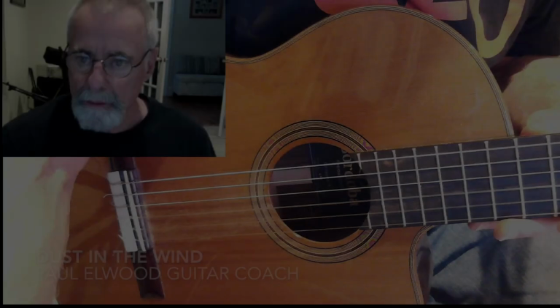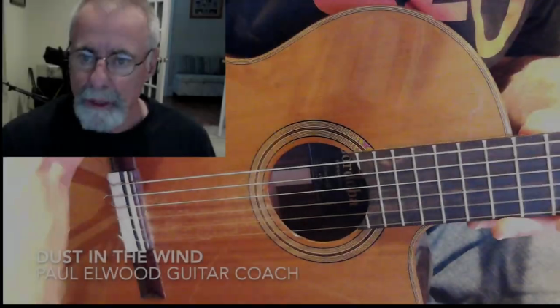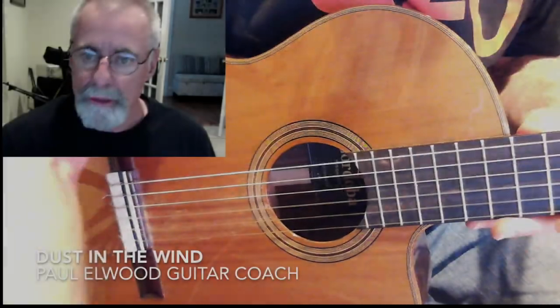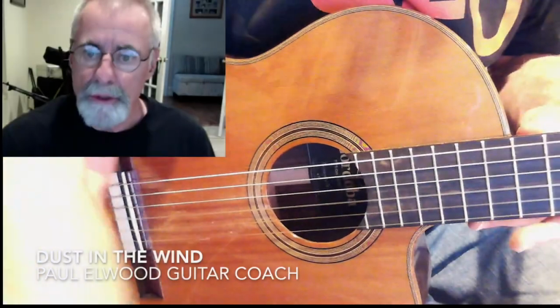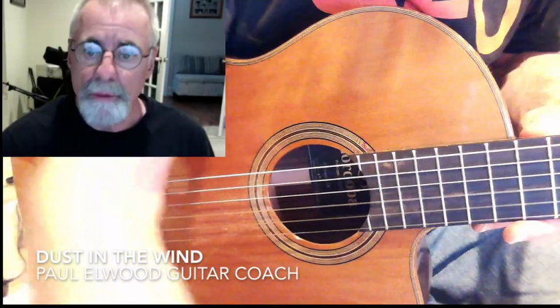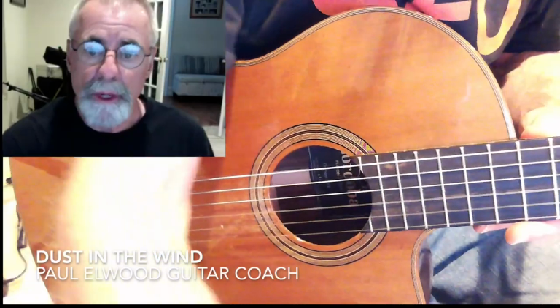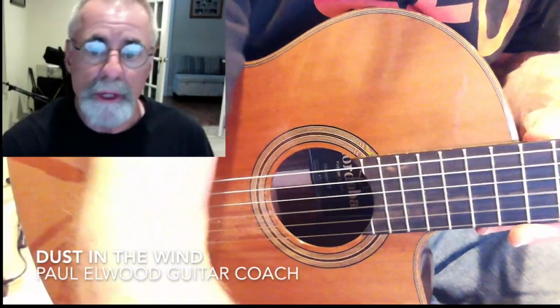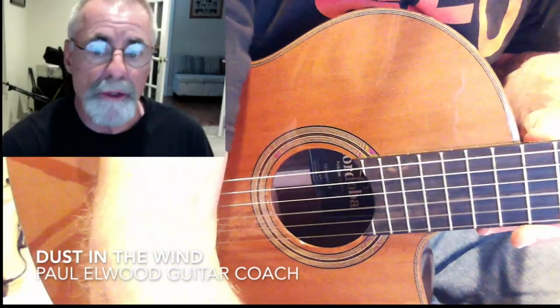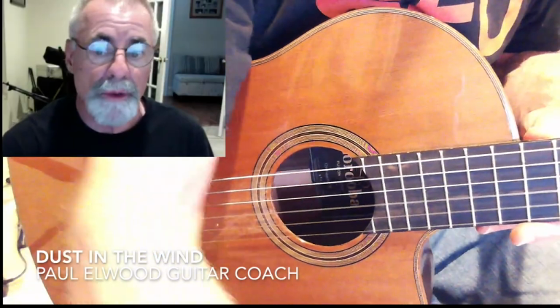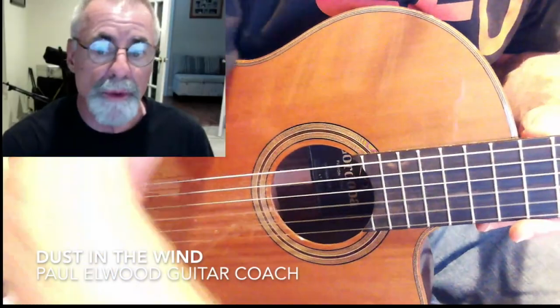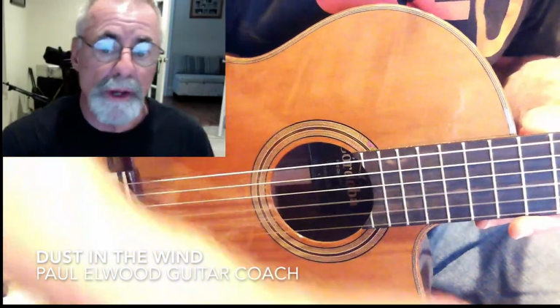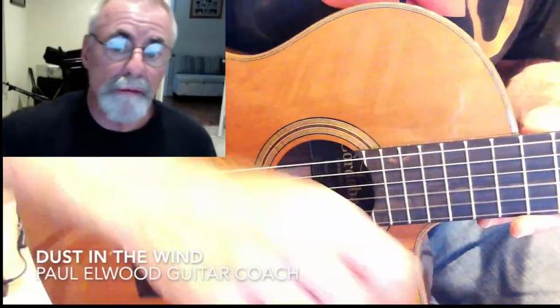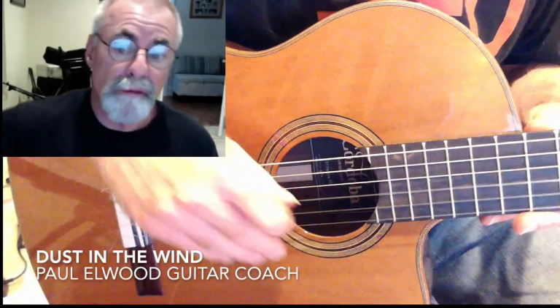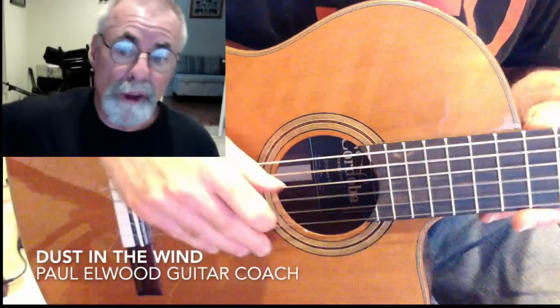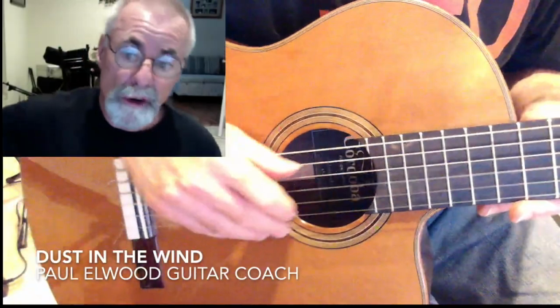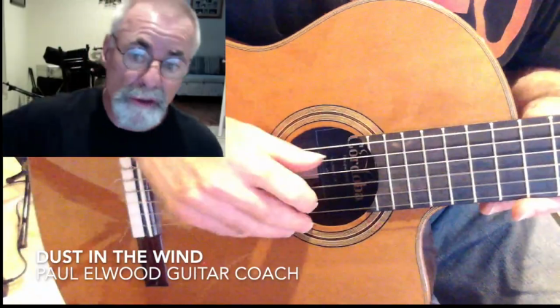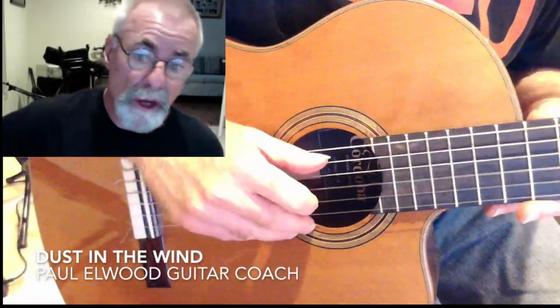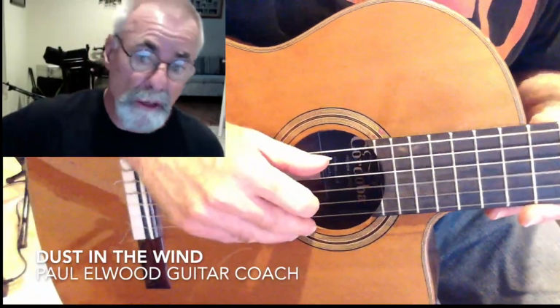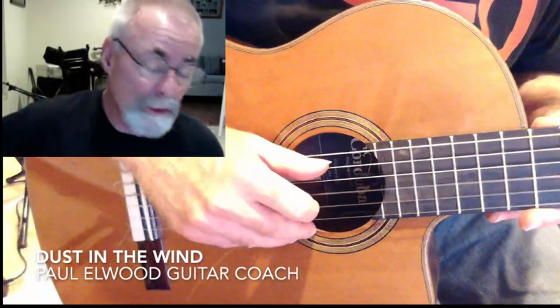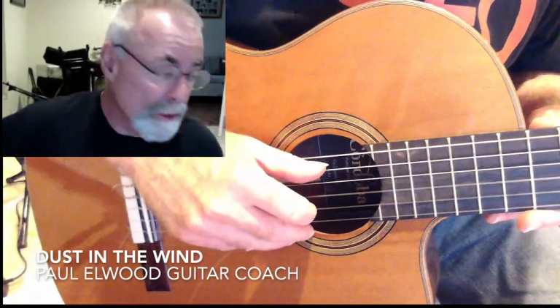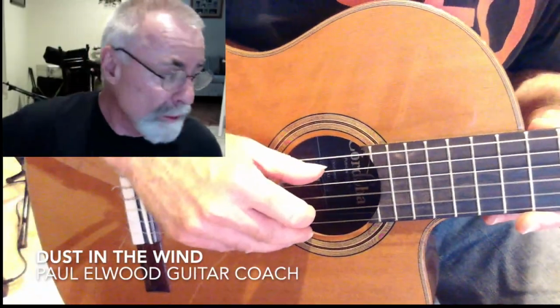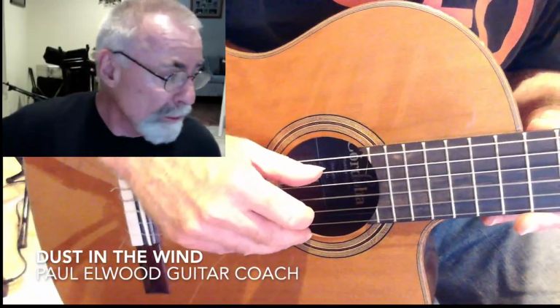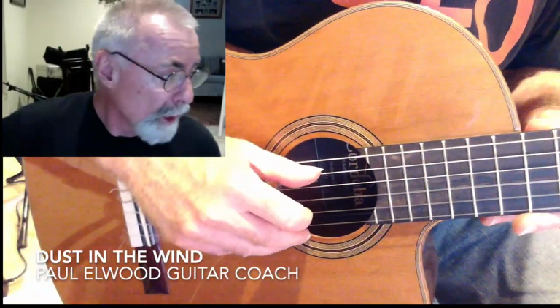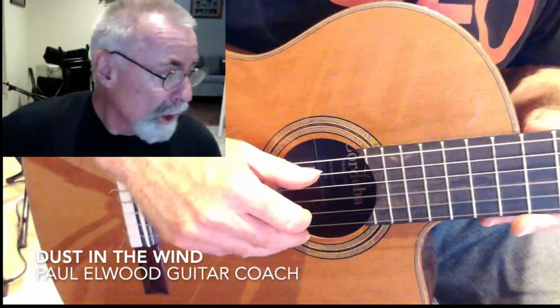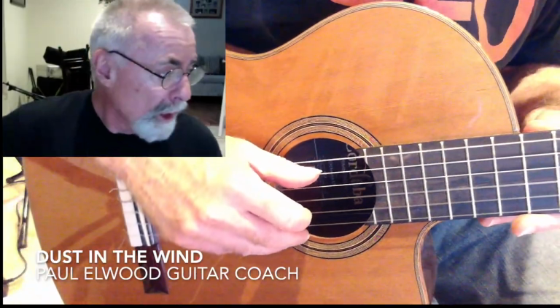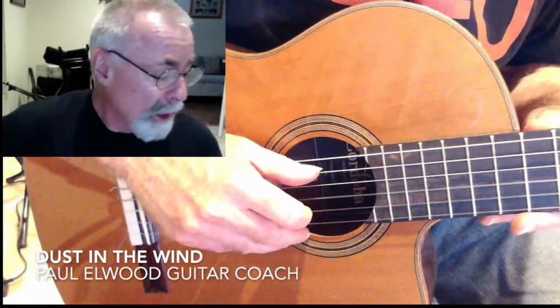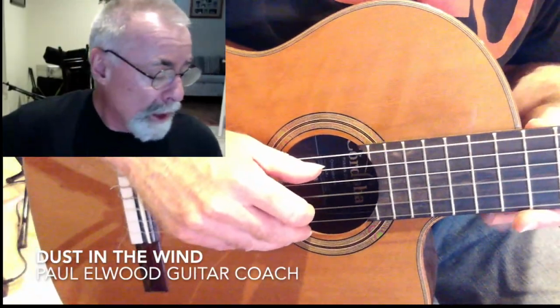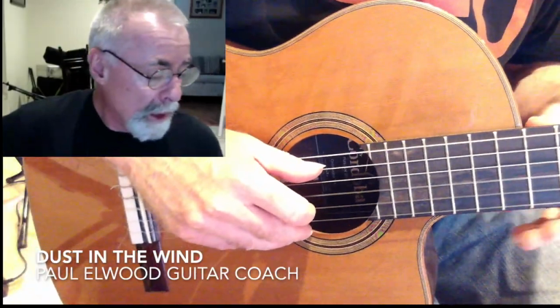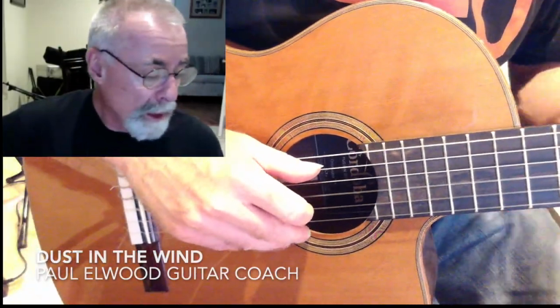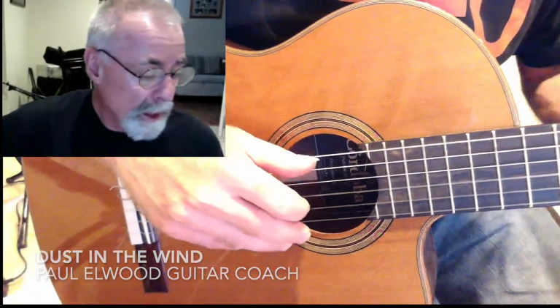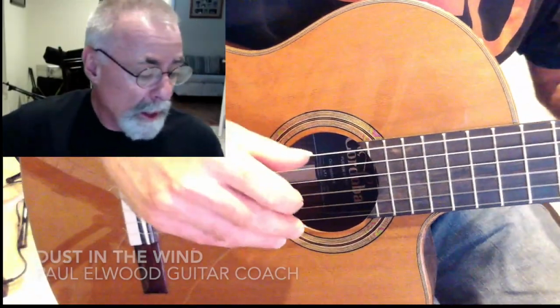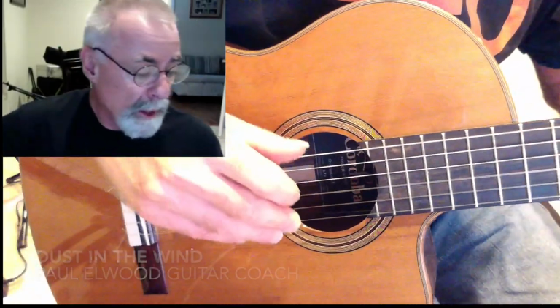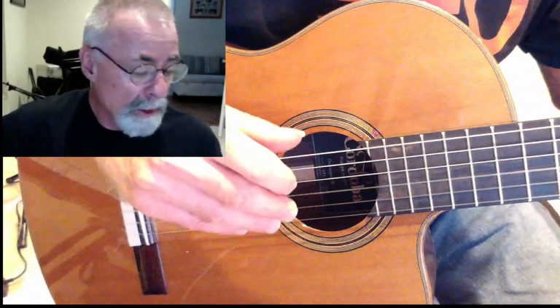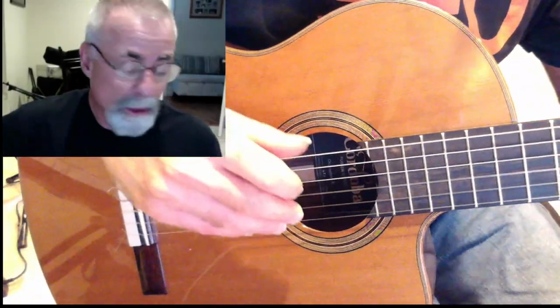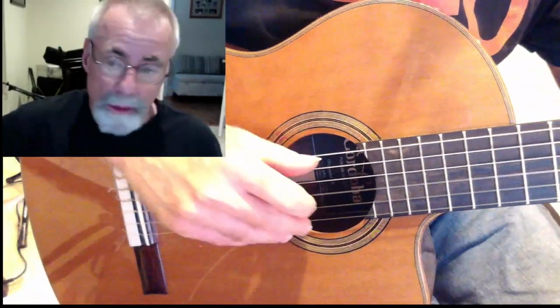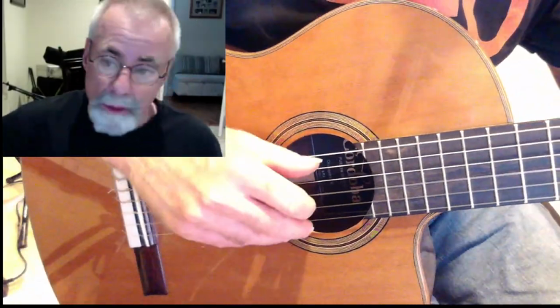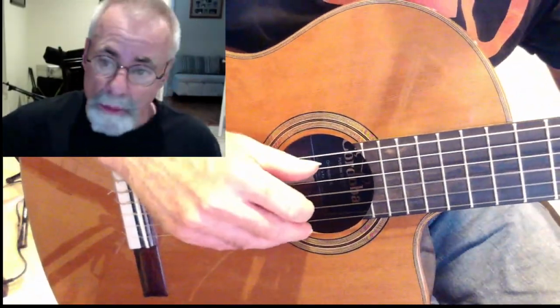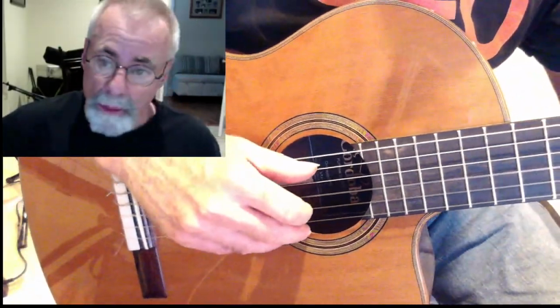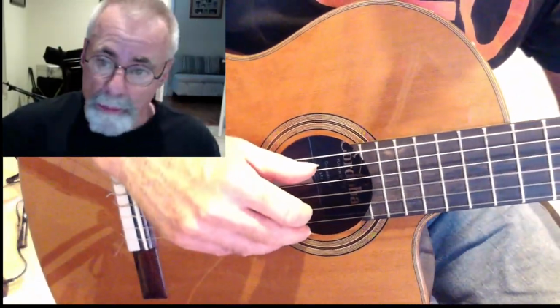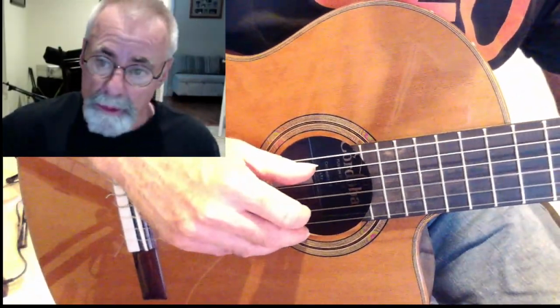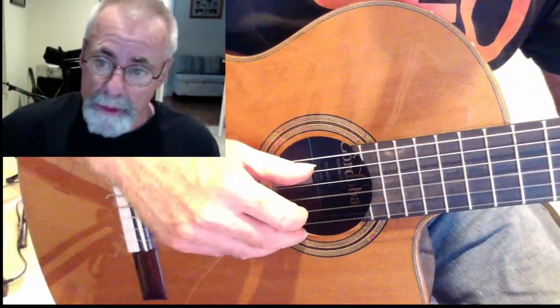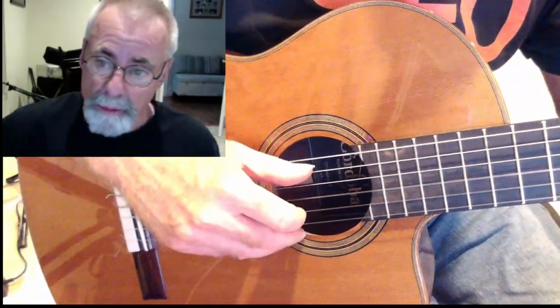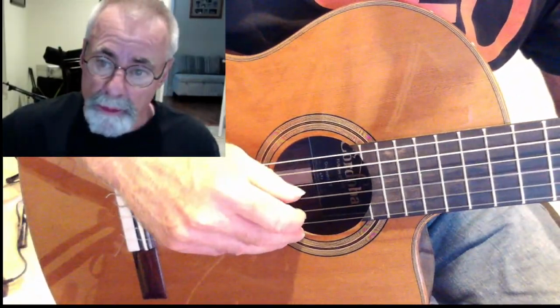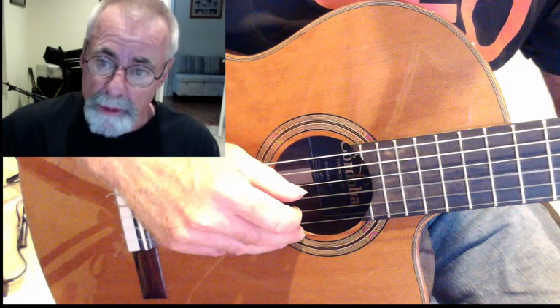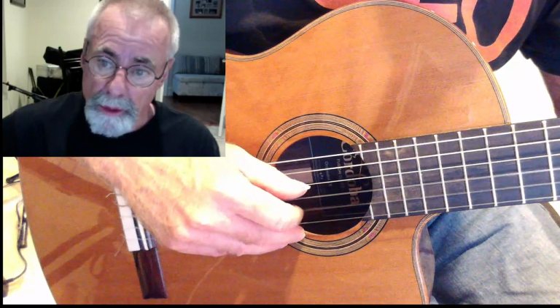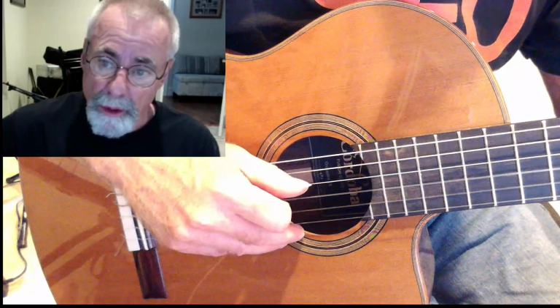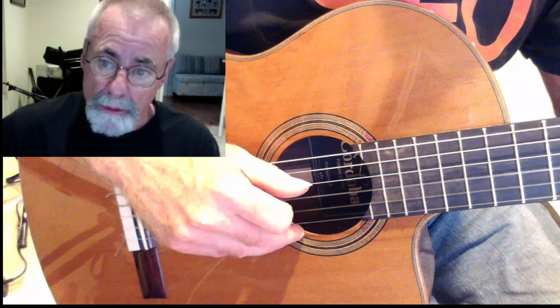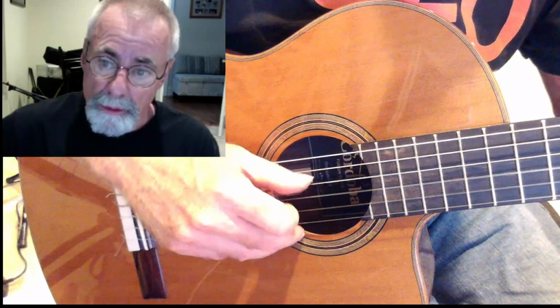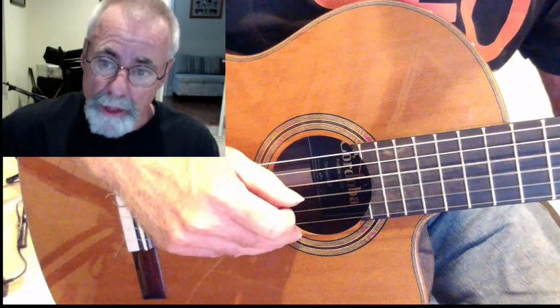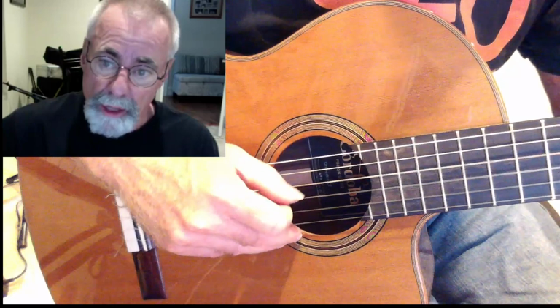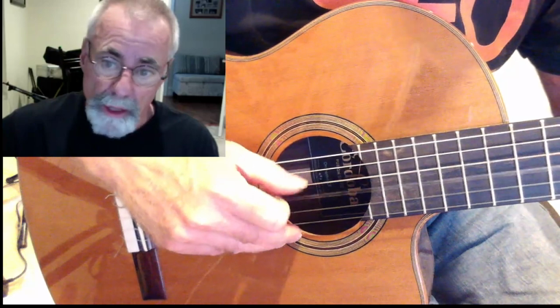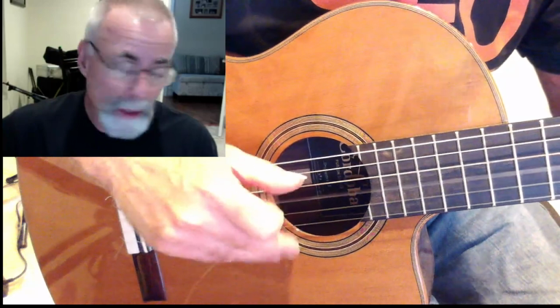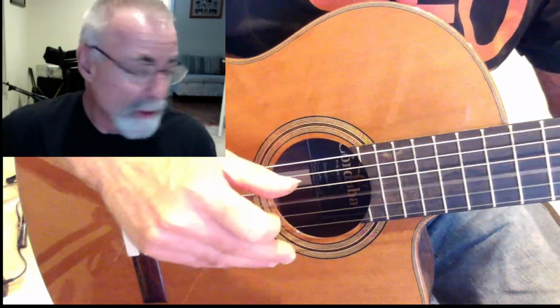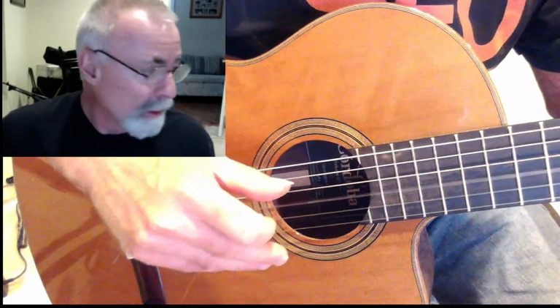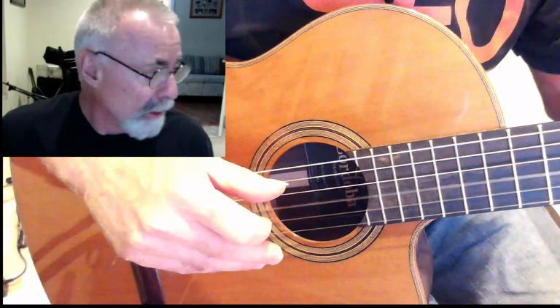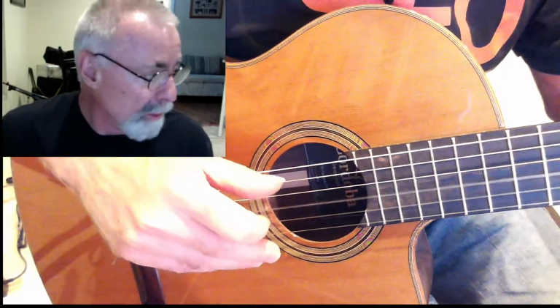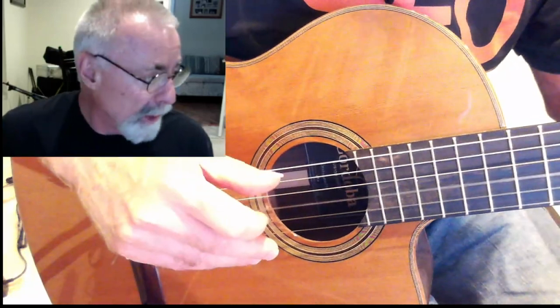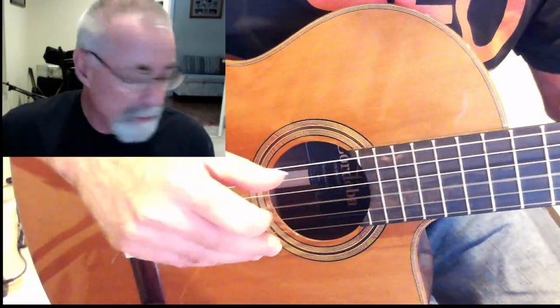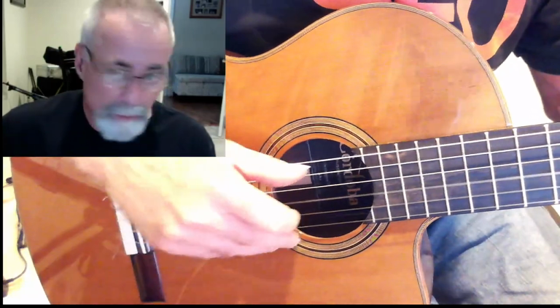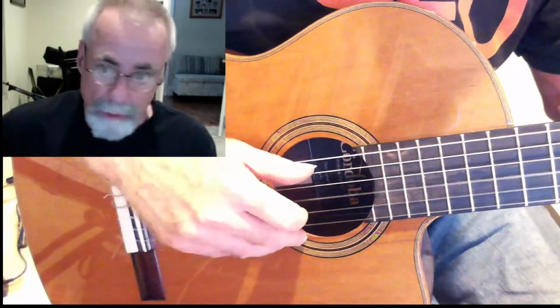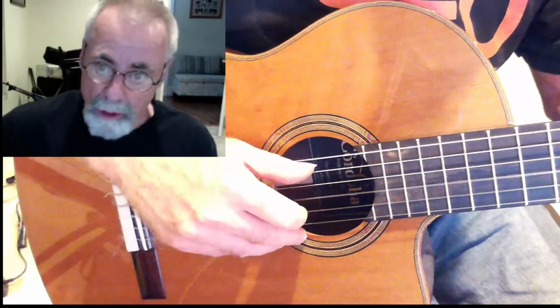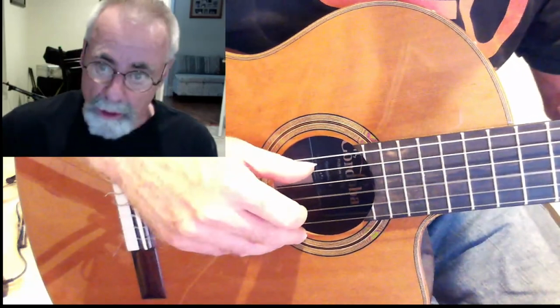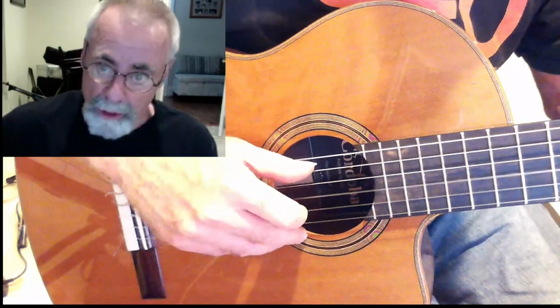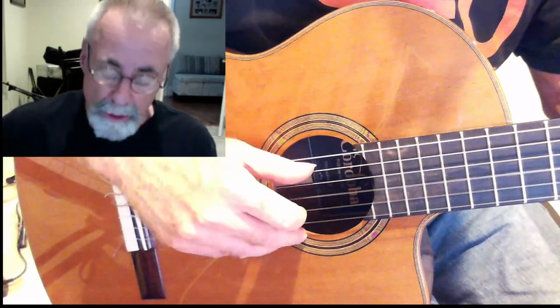Dust in the Wind is a great fingerstyle tune and you can play it pretty simply with an alternating bass like this.